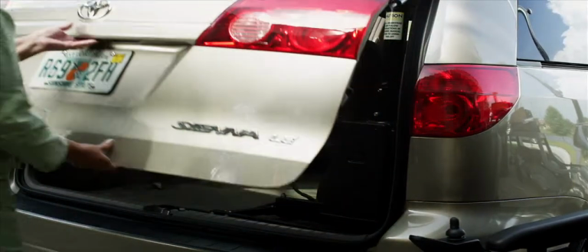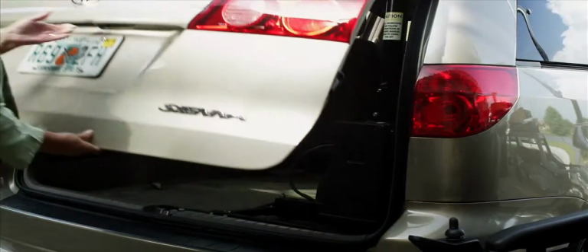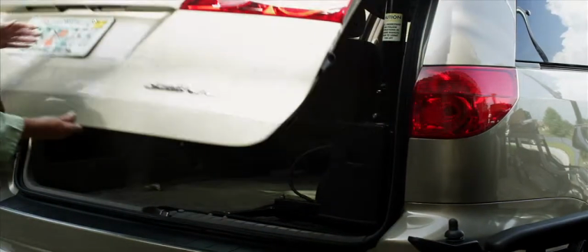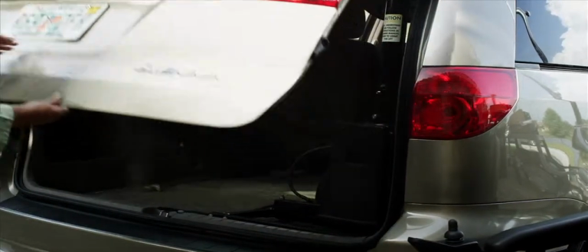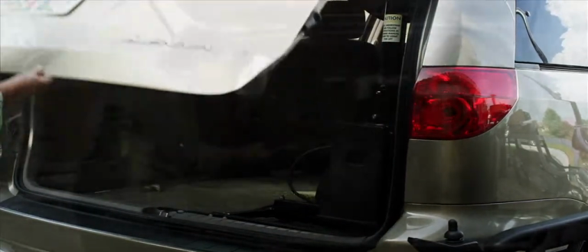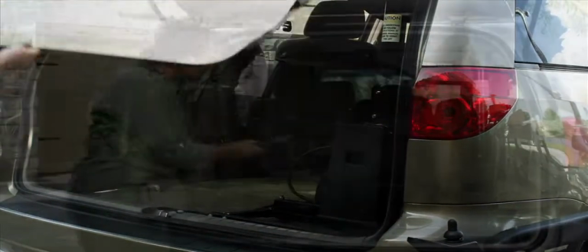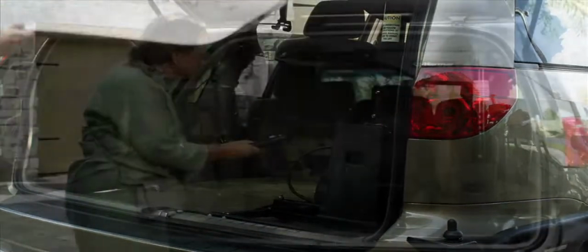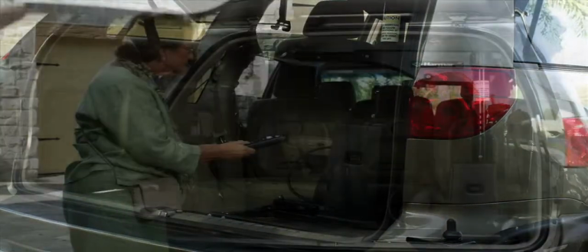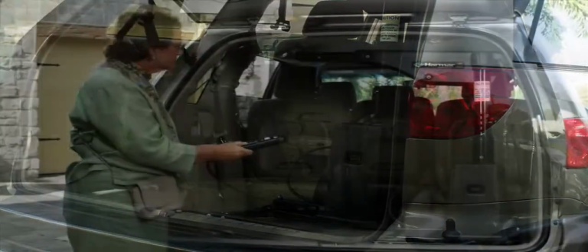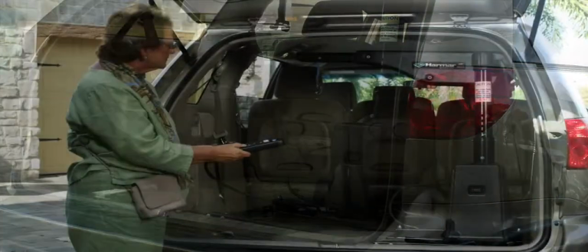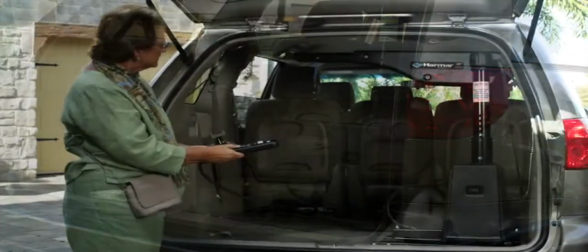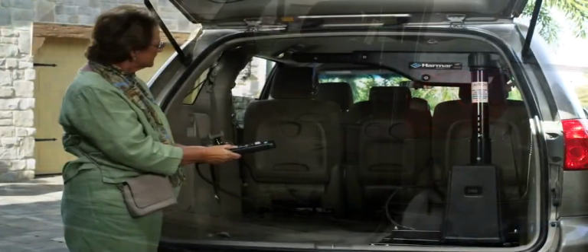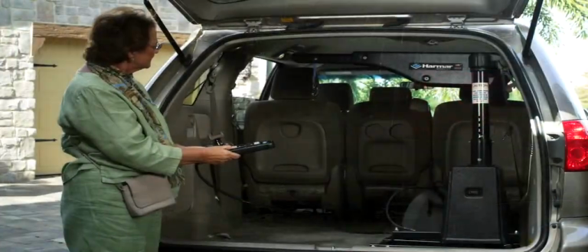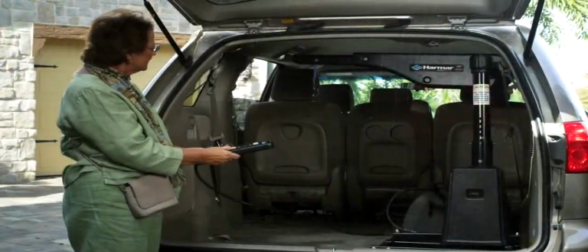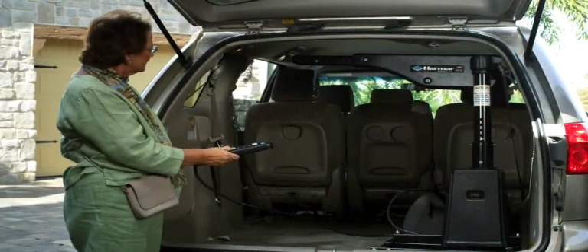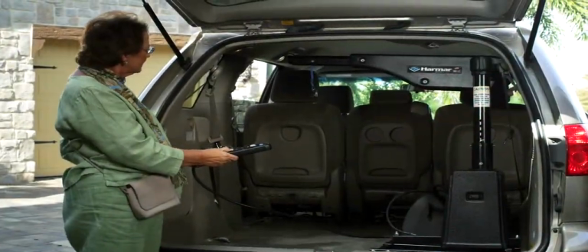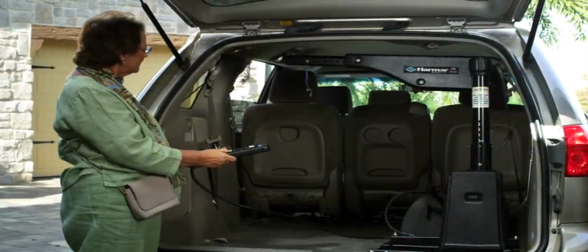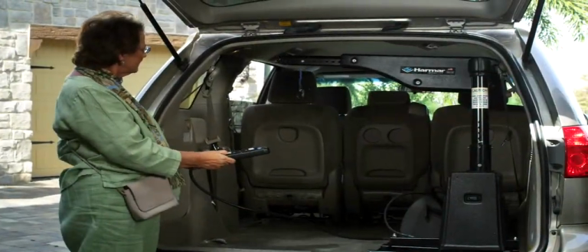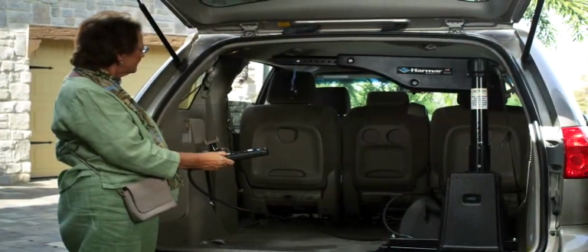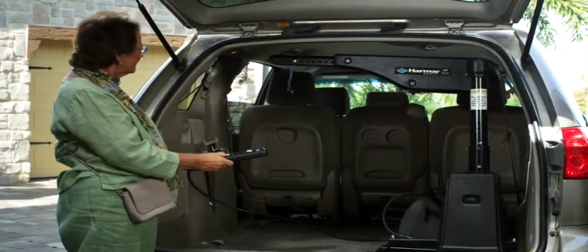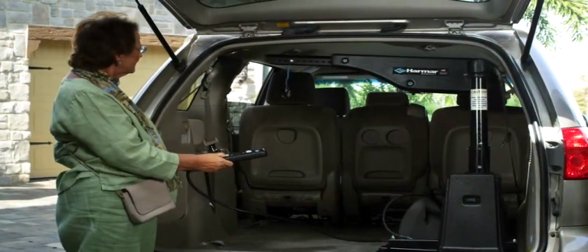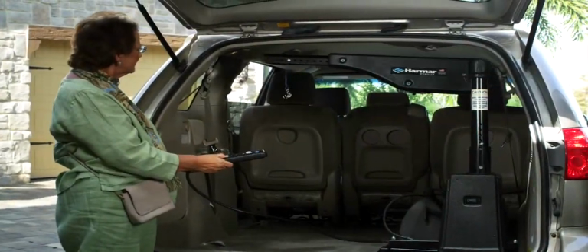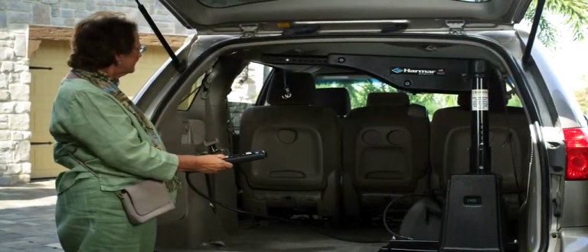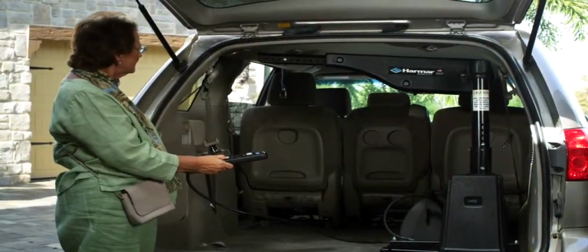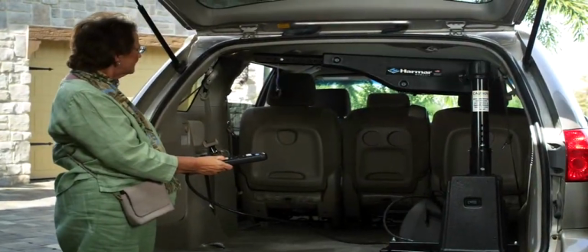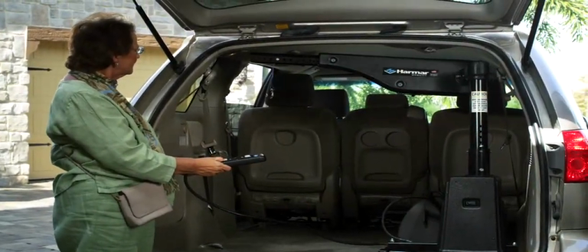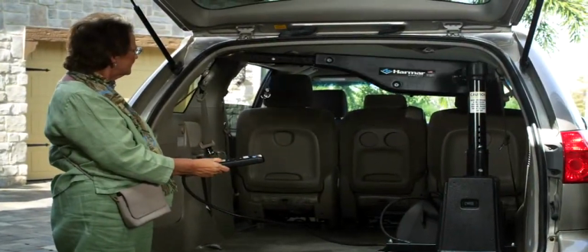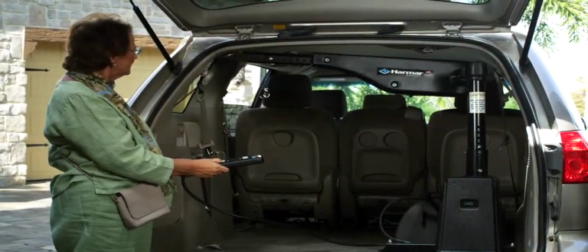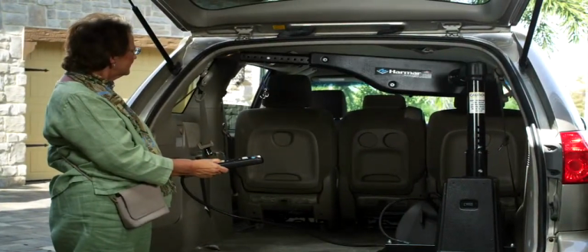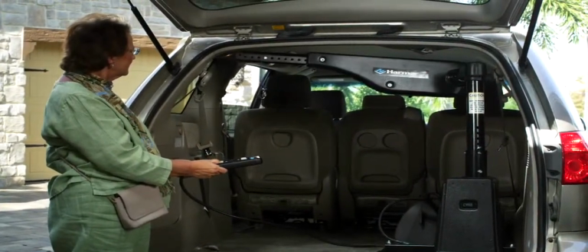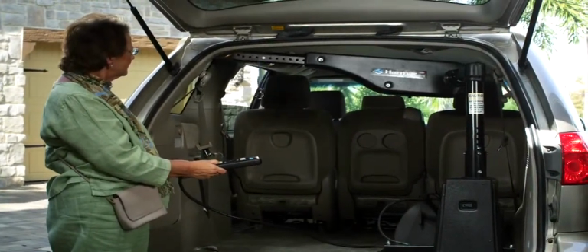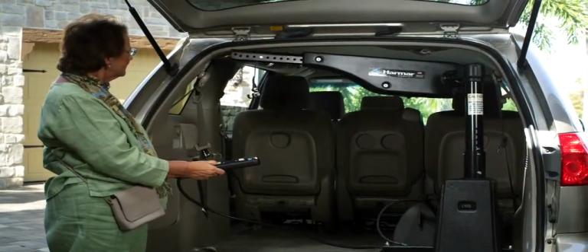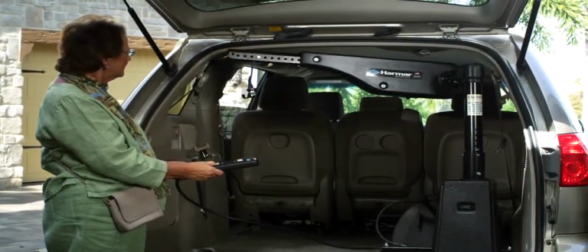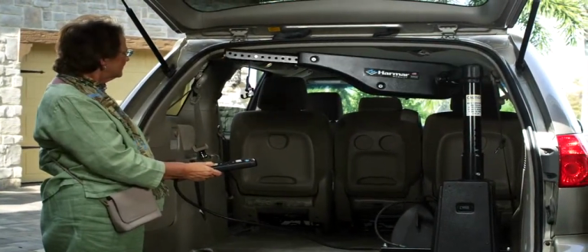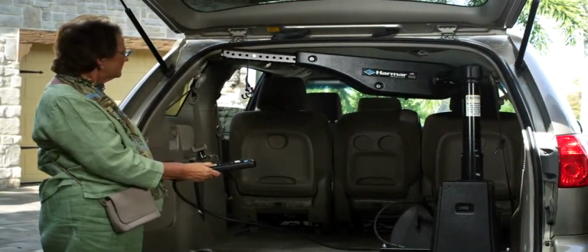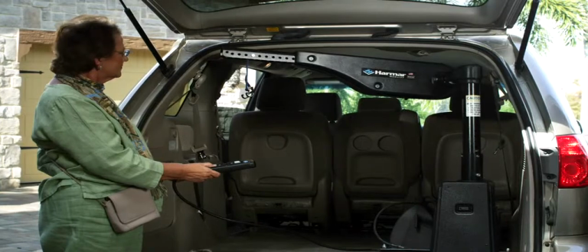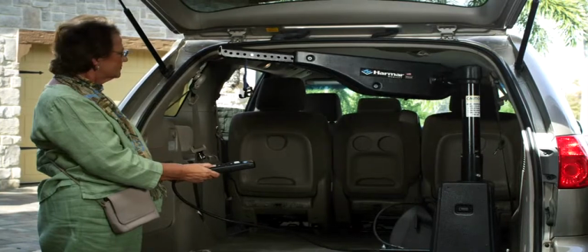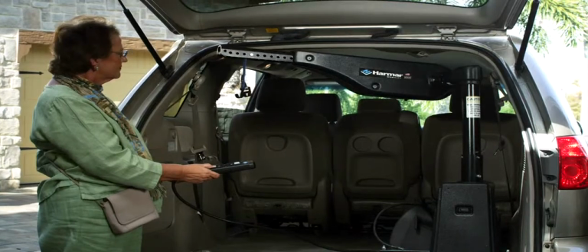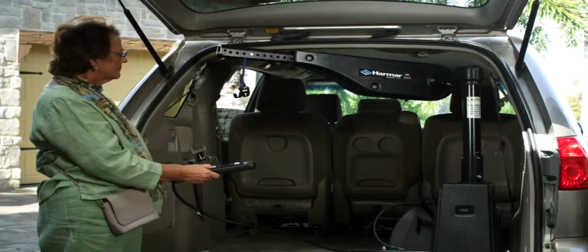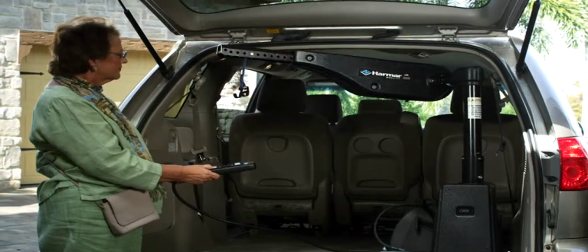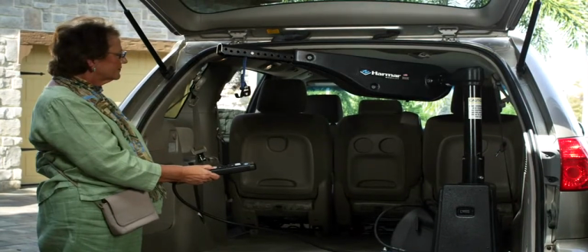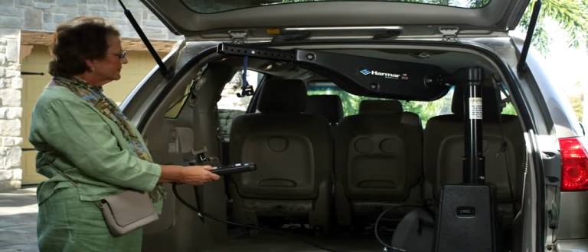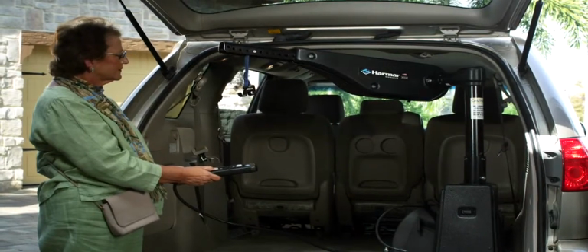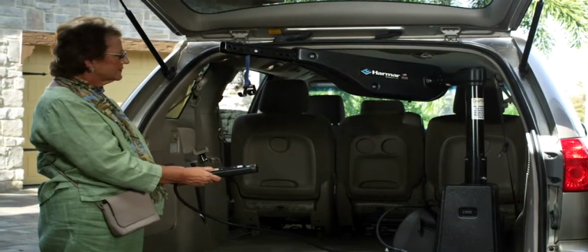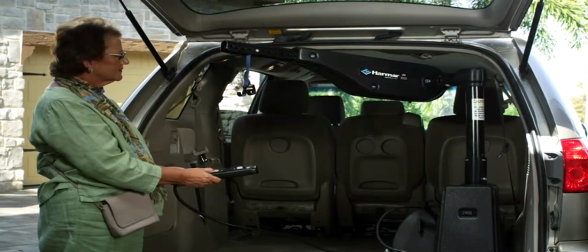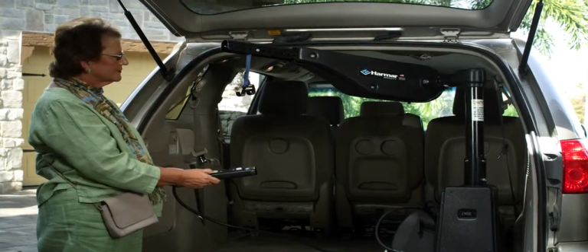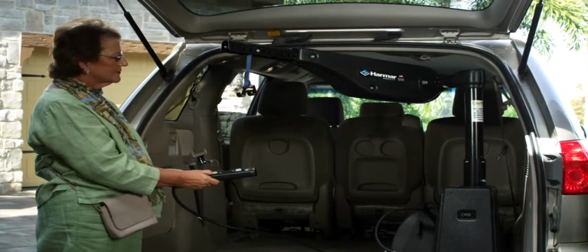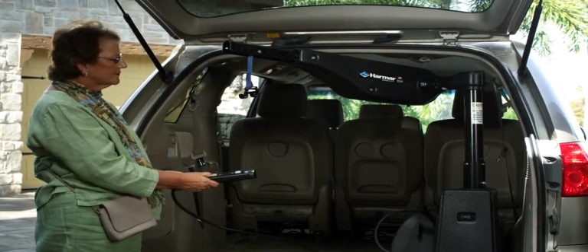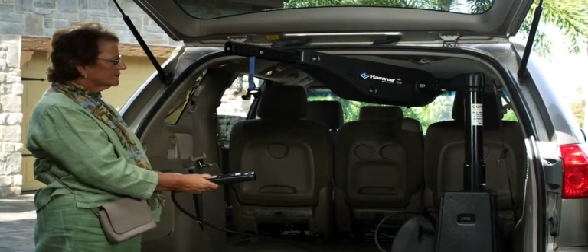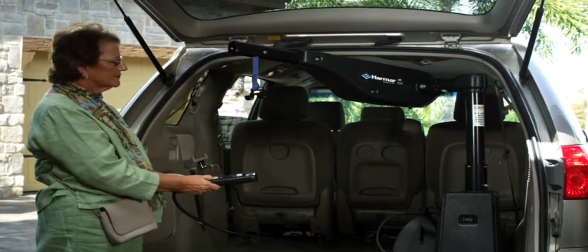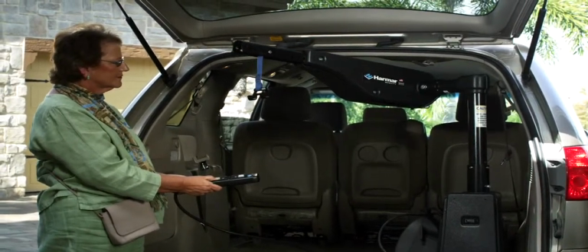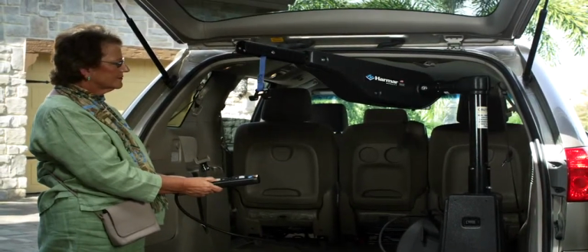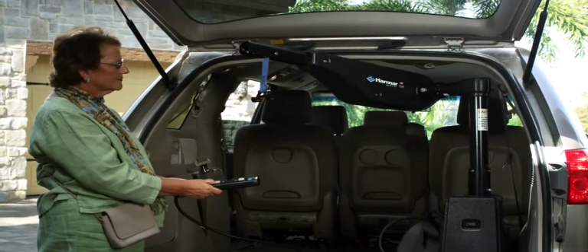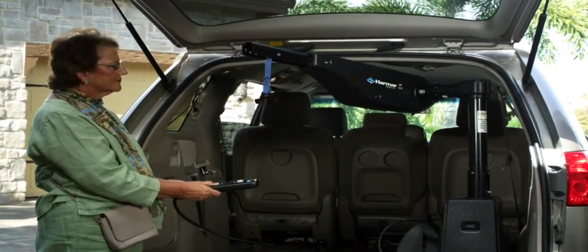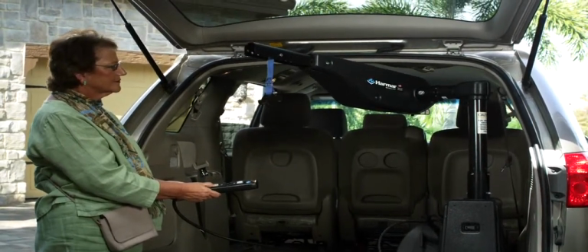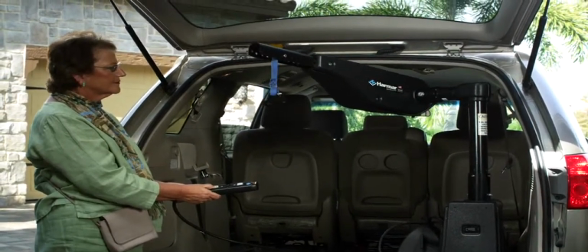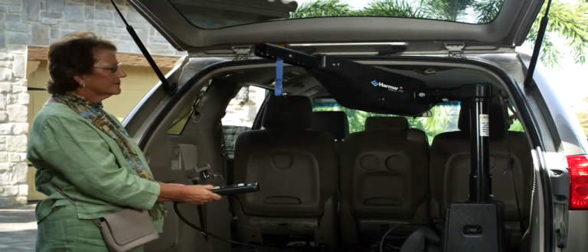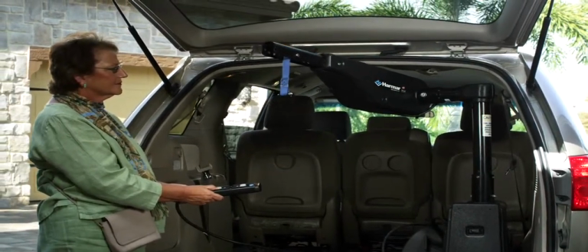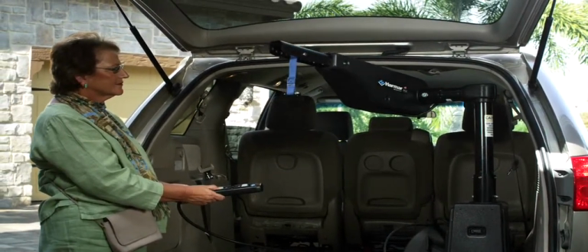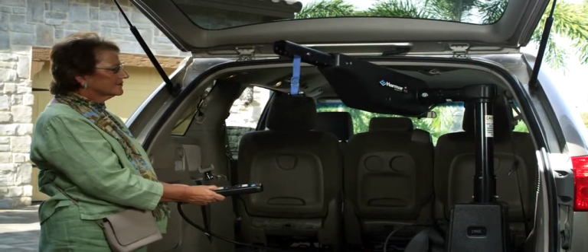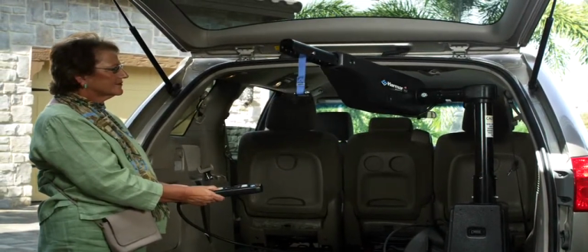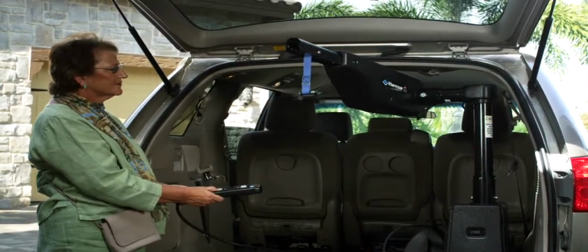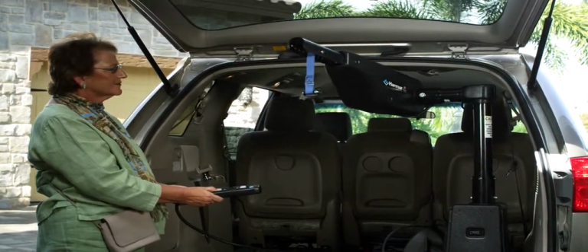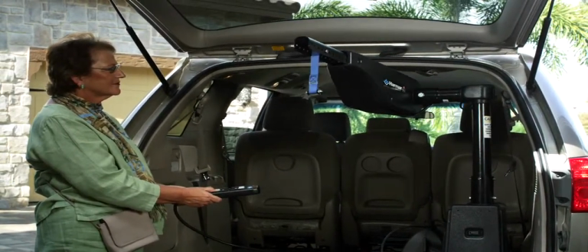To quickly load it inside the vehicle, Harmar lifts are simpler, stronger, lighter, and easier to use.